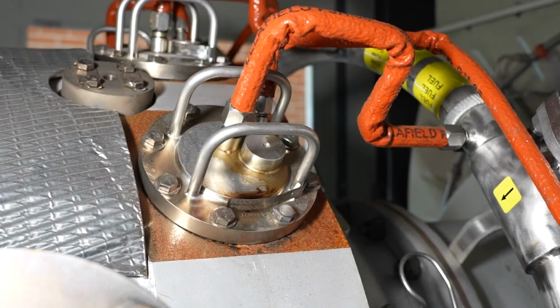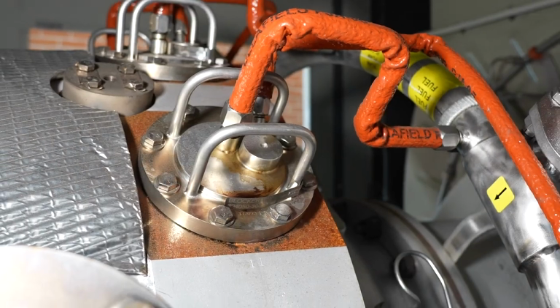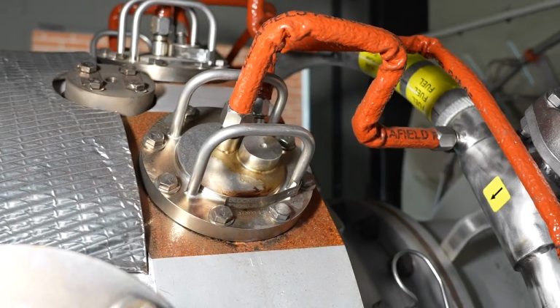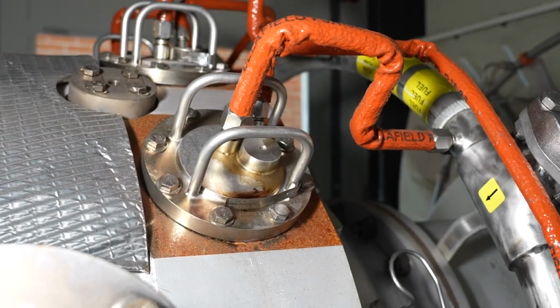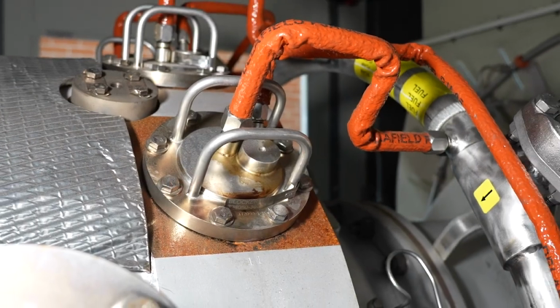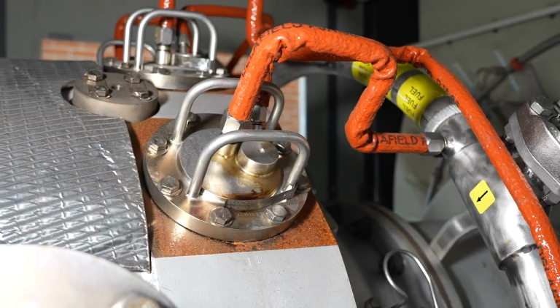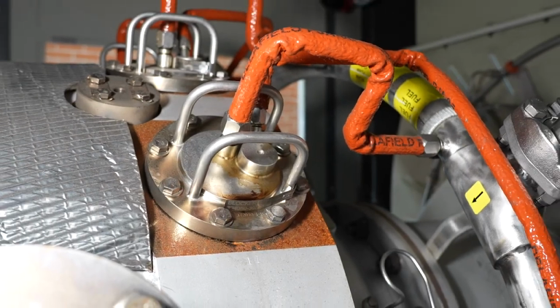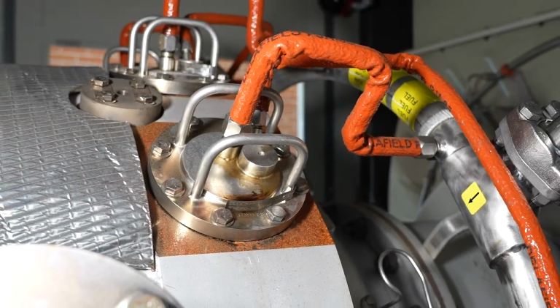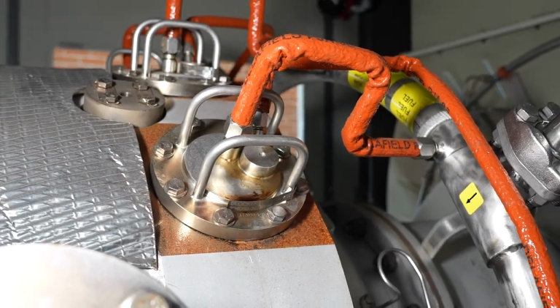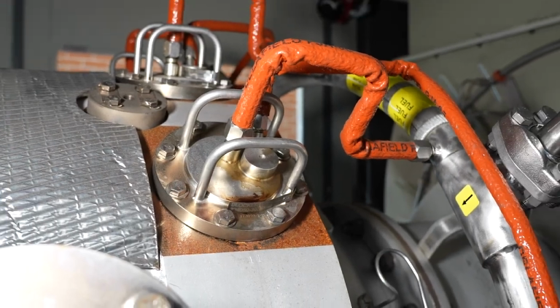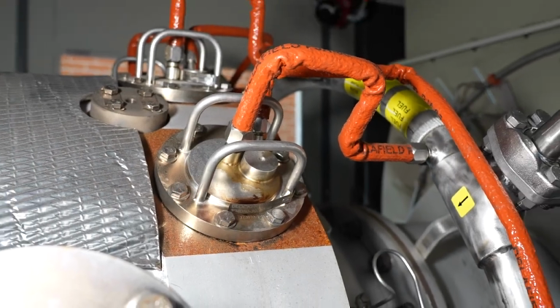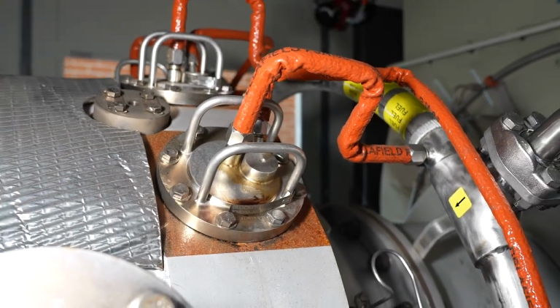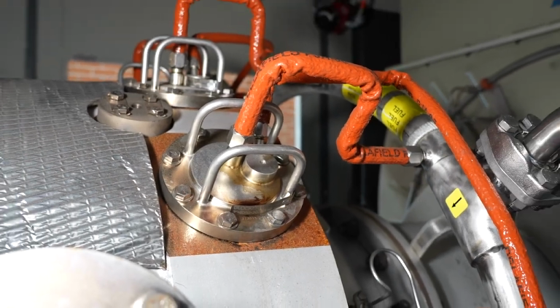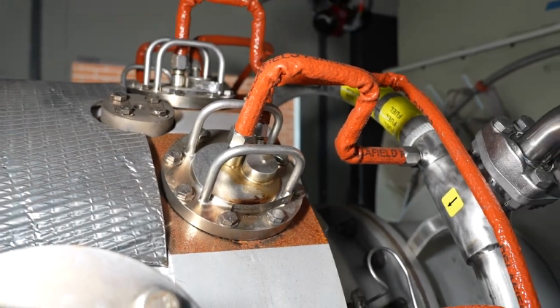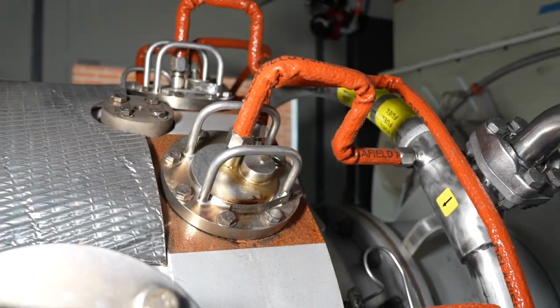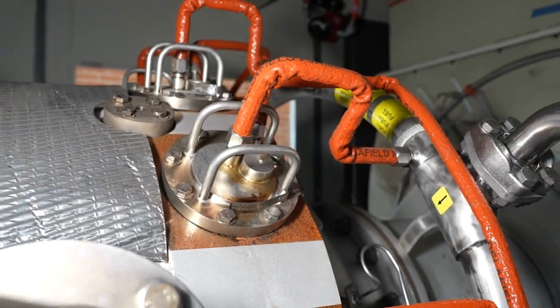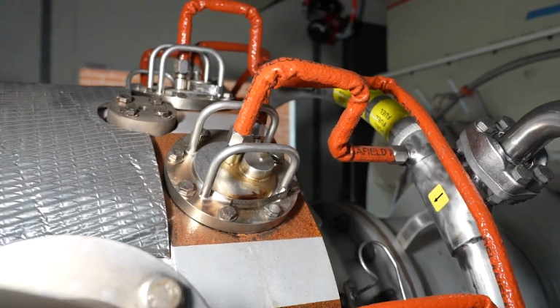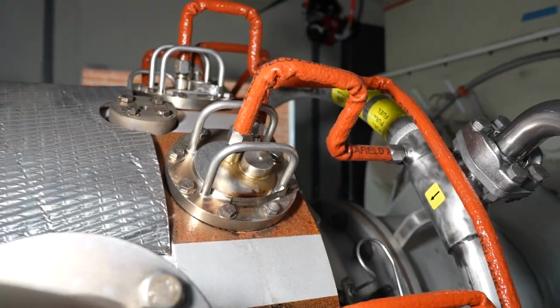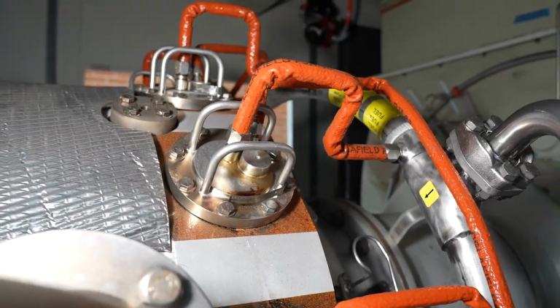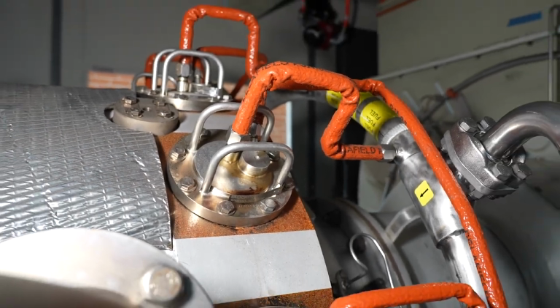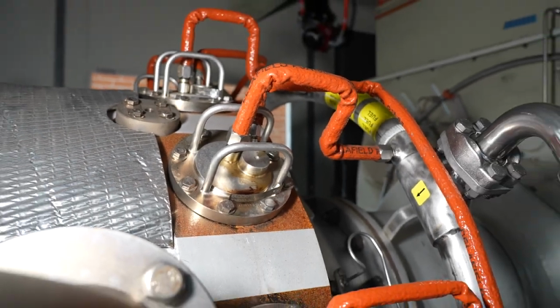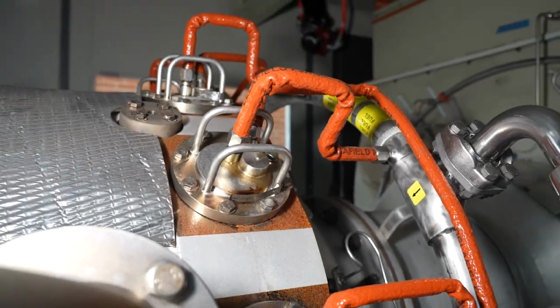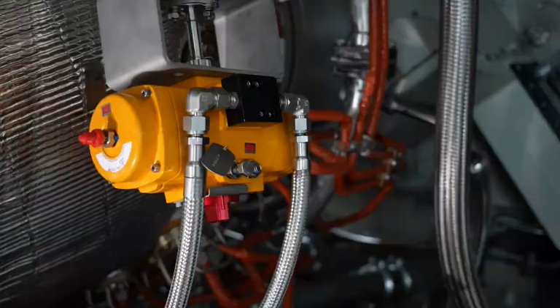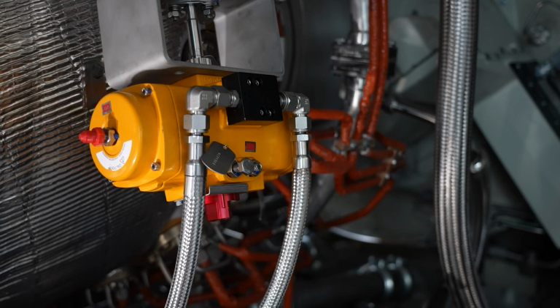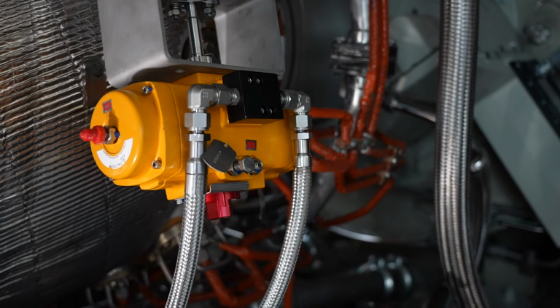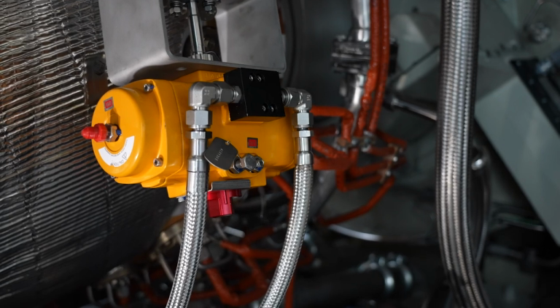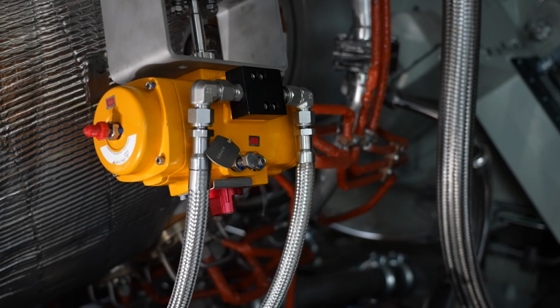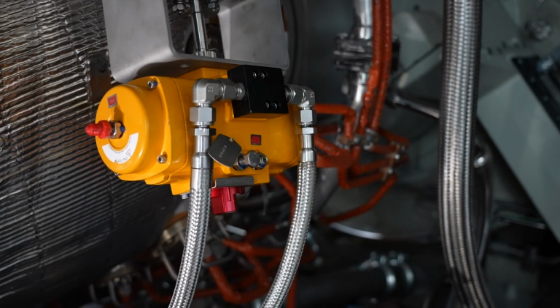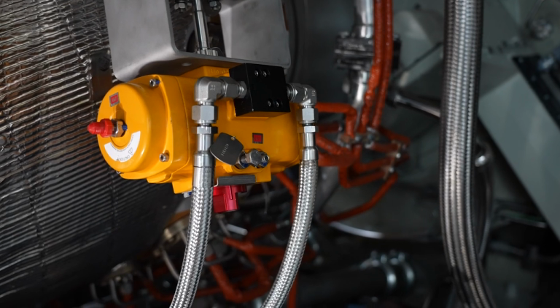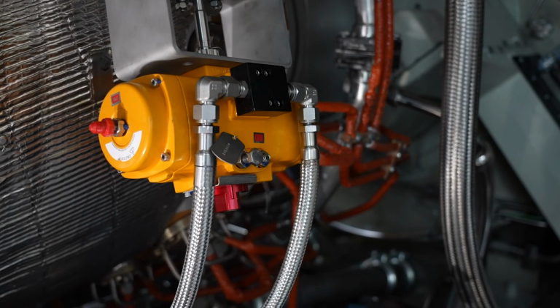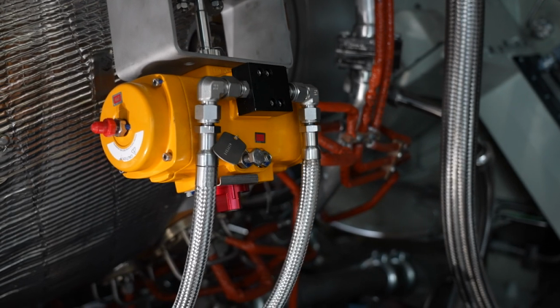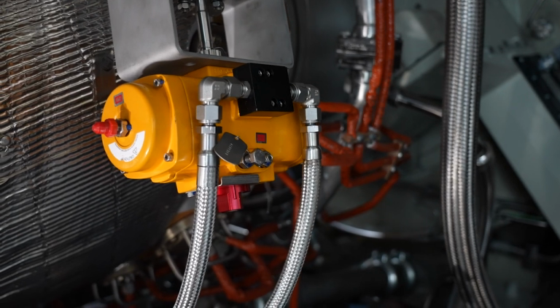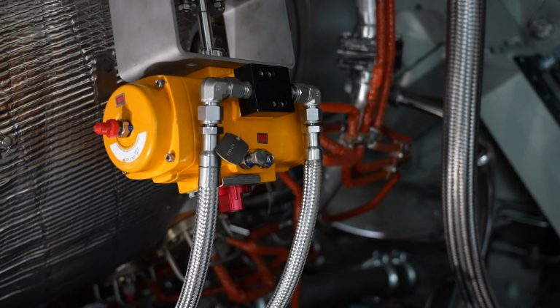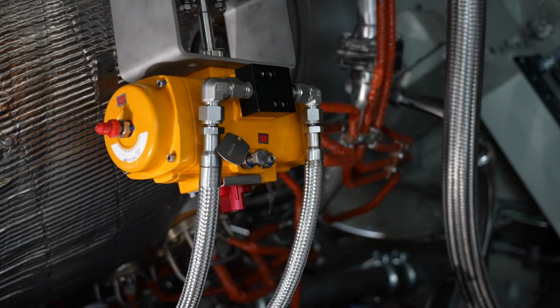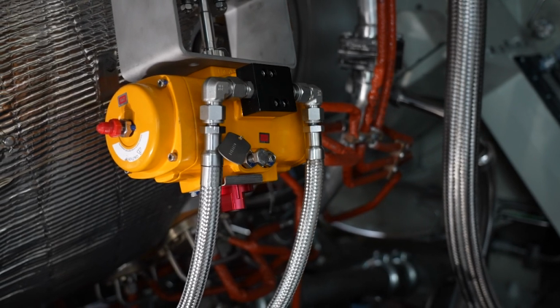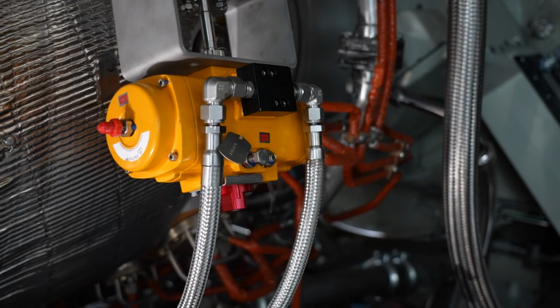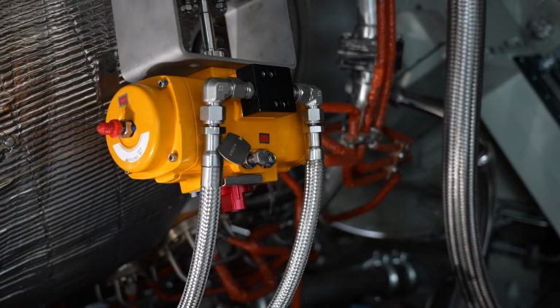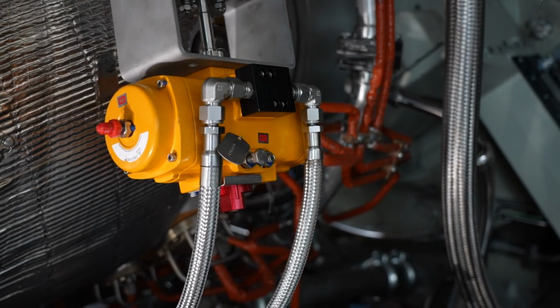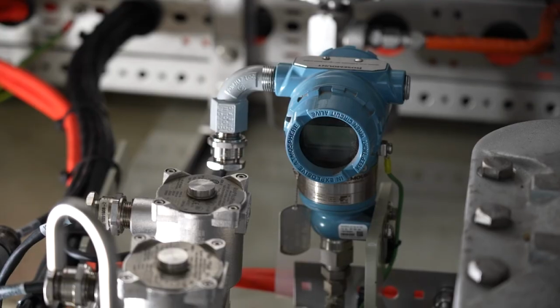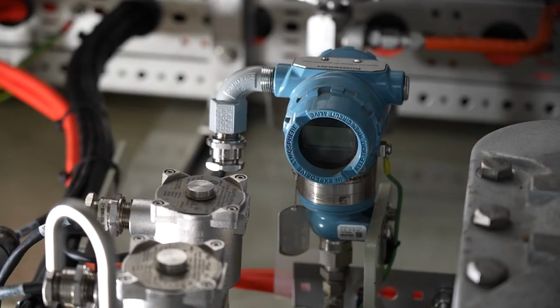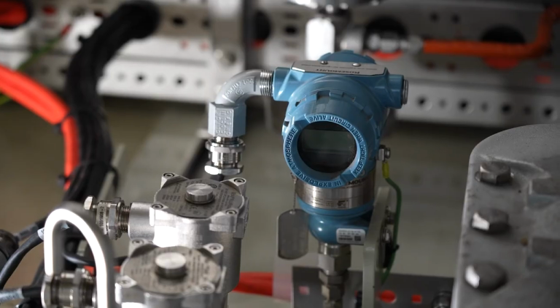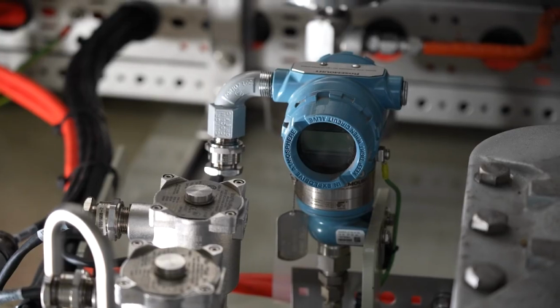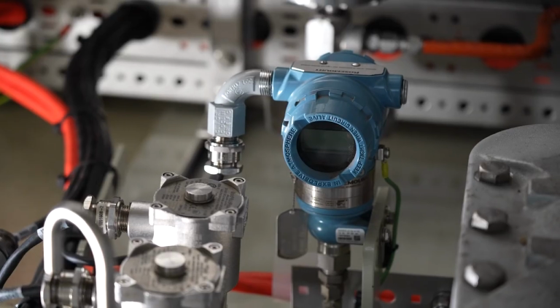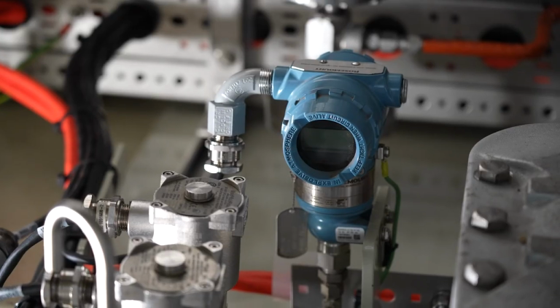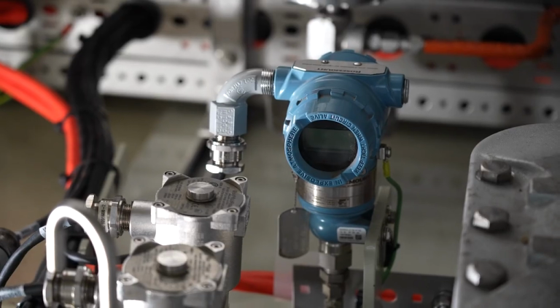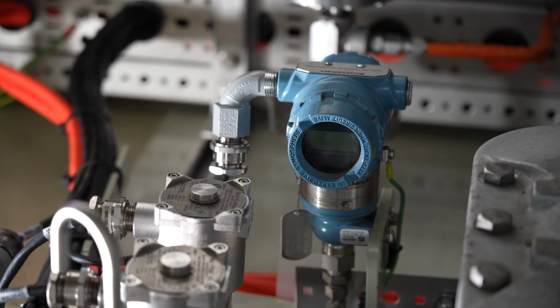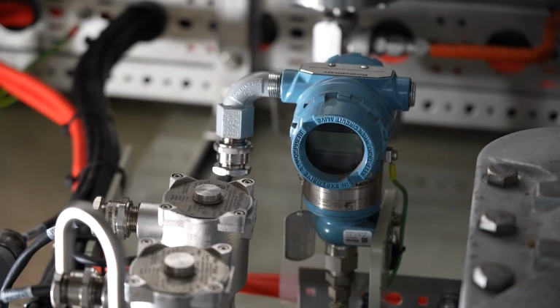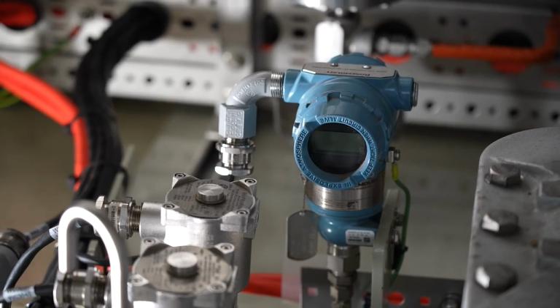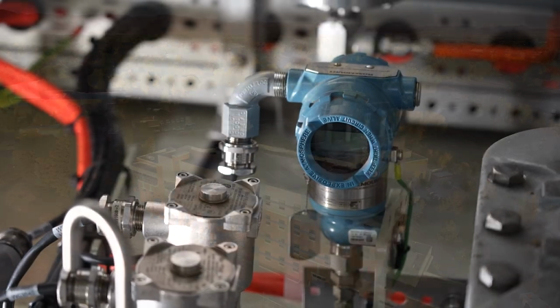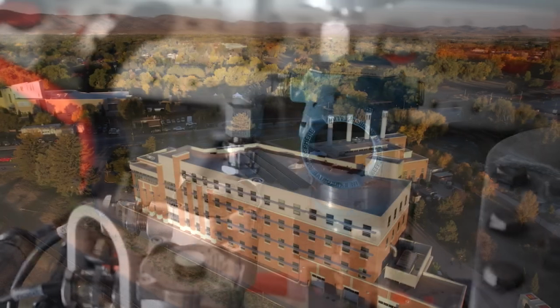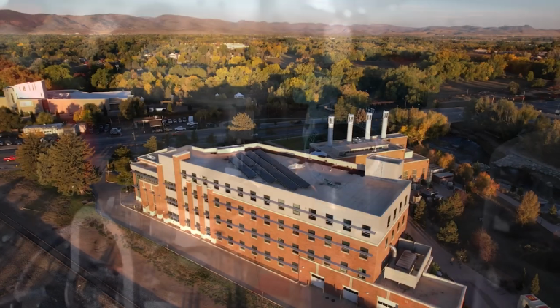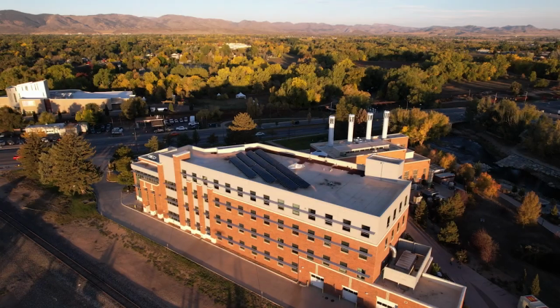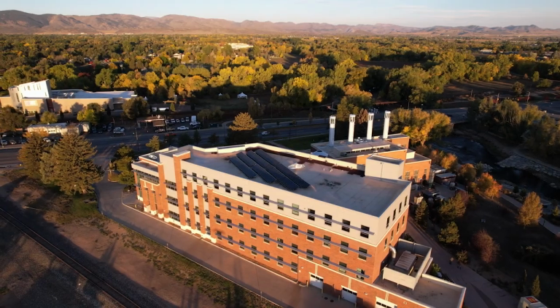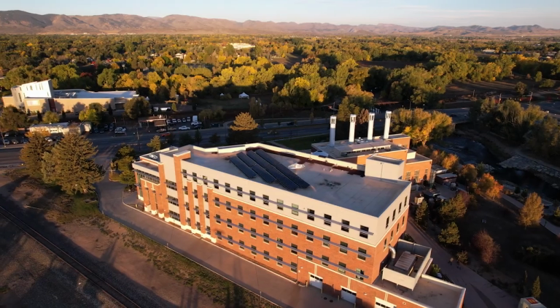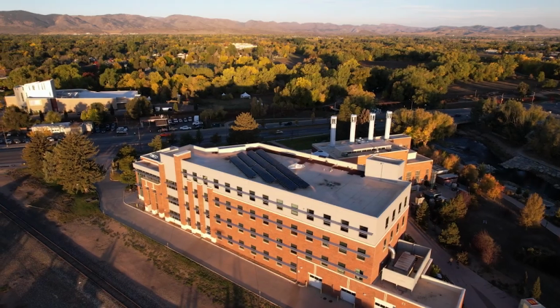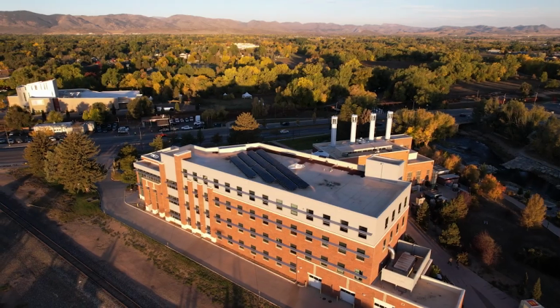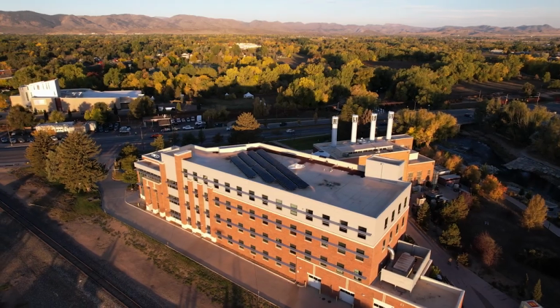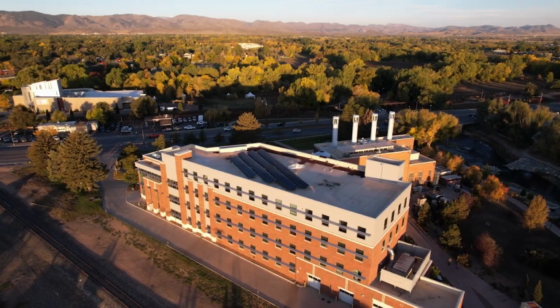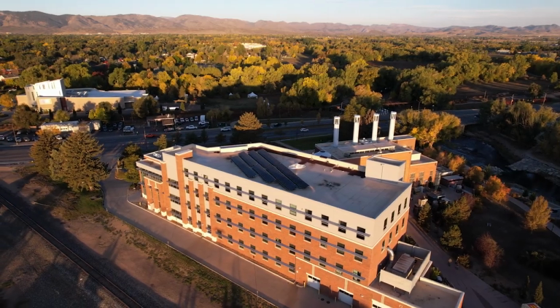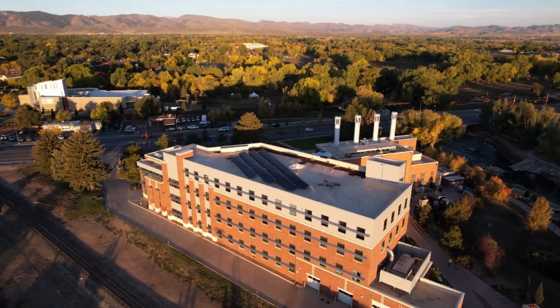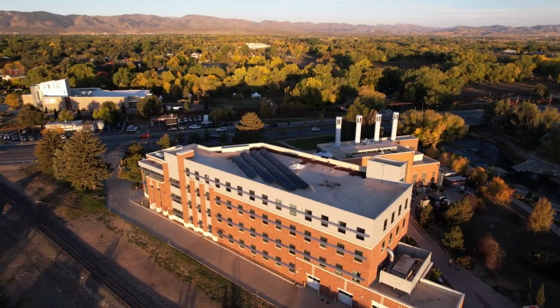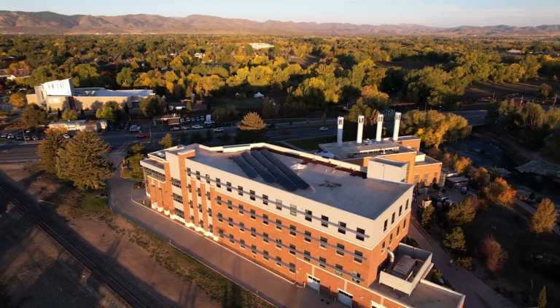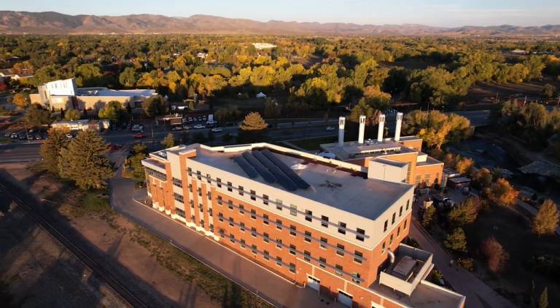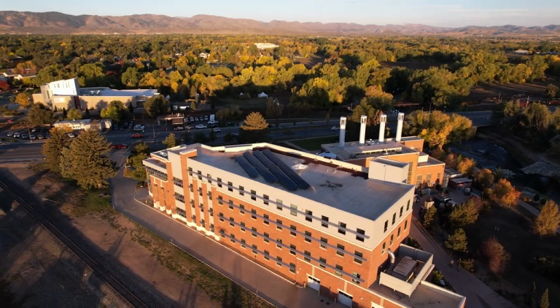That's kind of the cornerstone of the next step for at least utilities in getting towards zero carbon emissions.